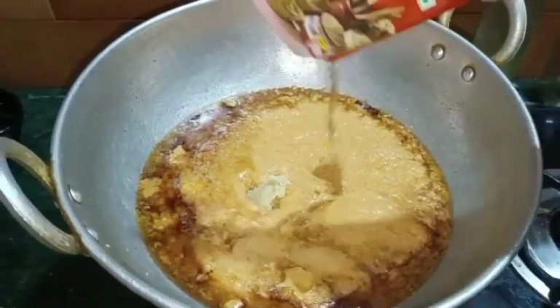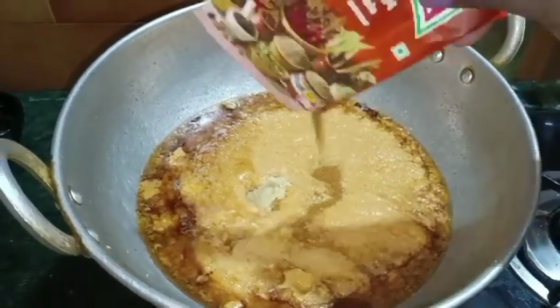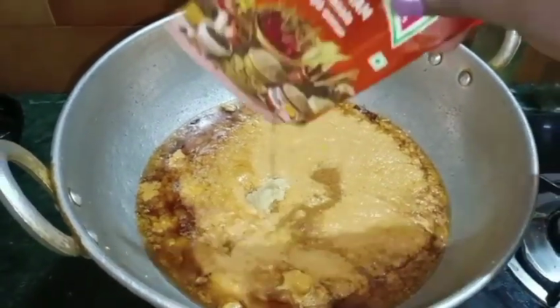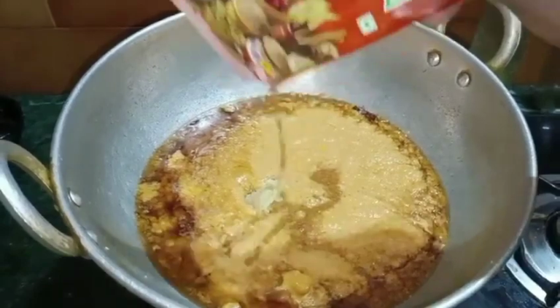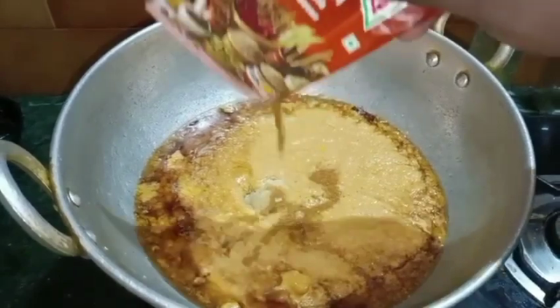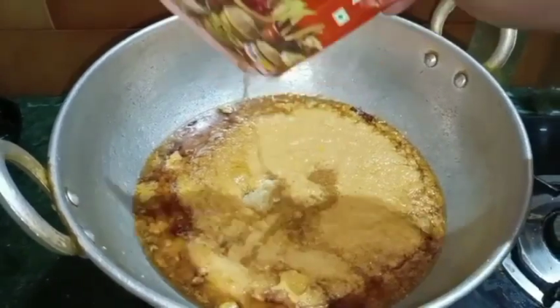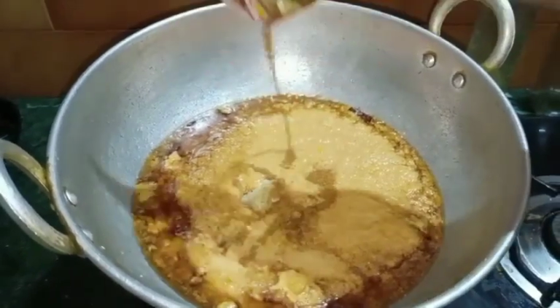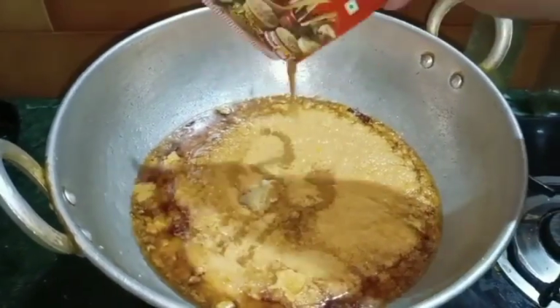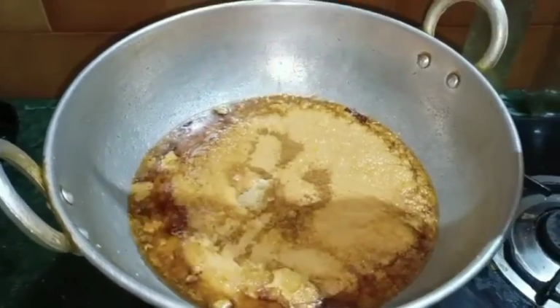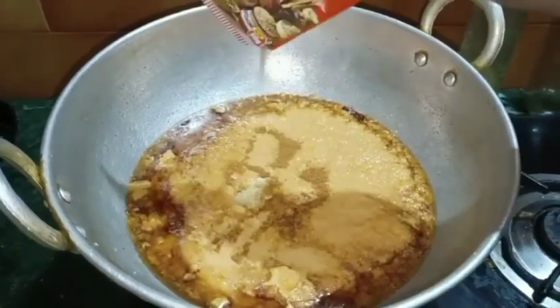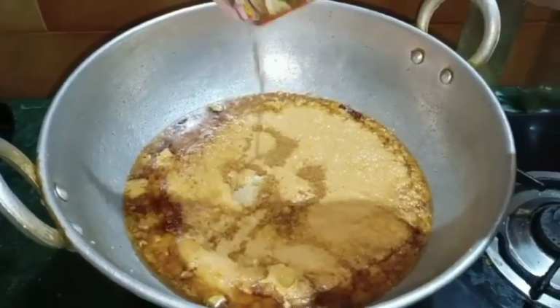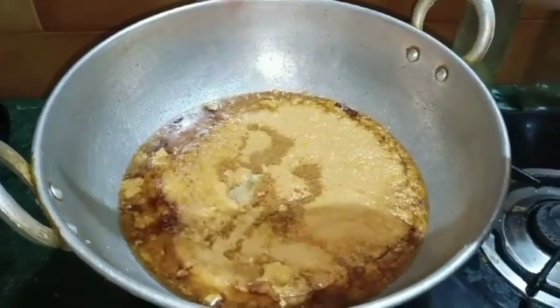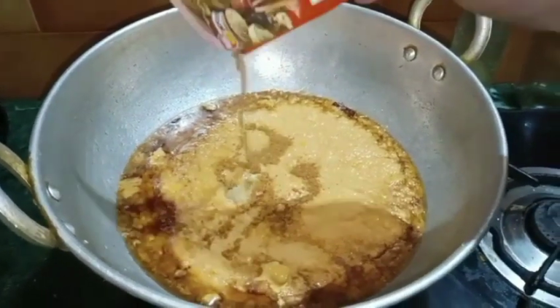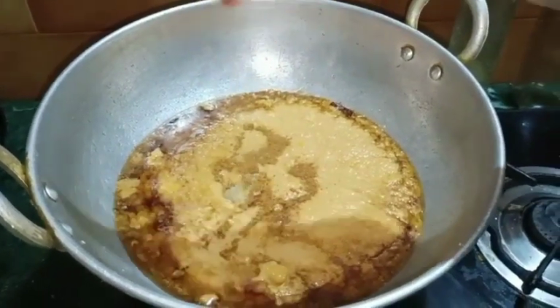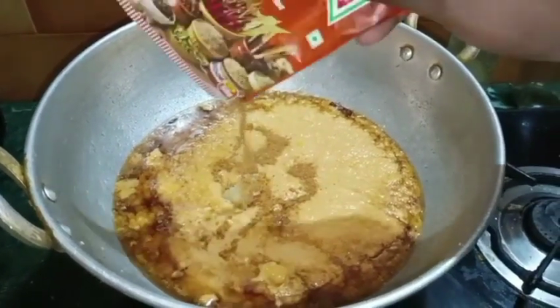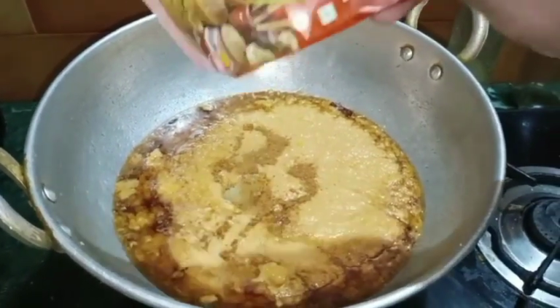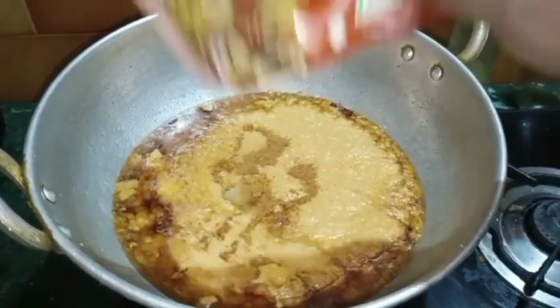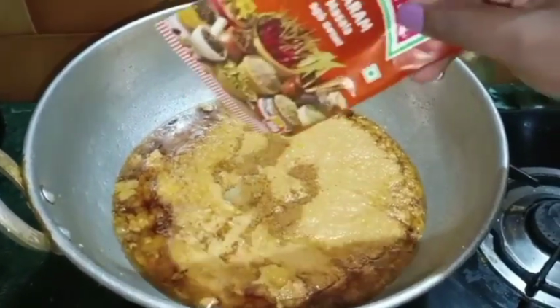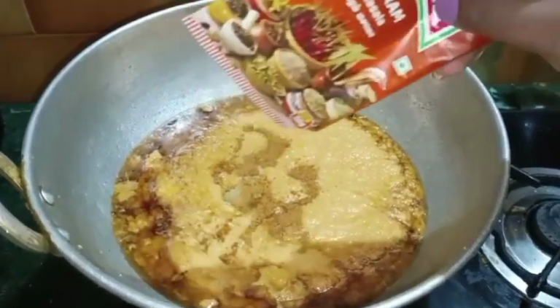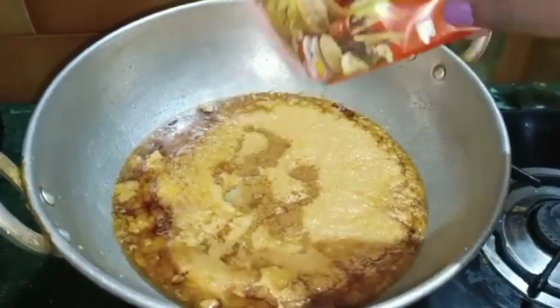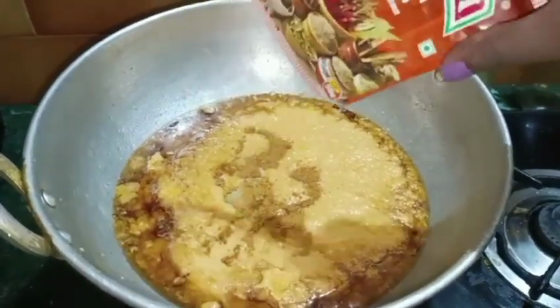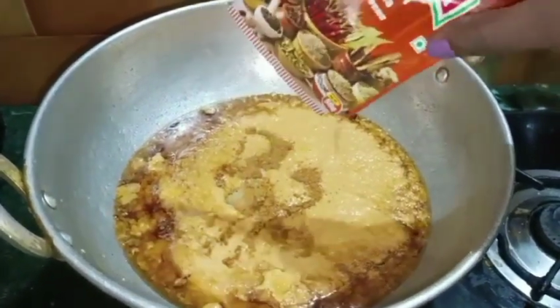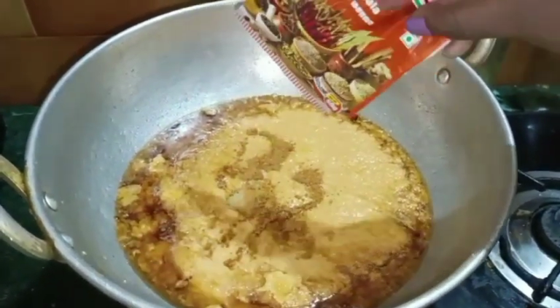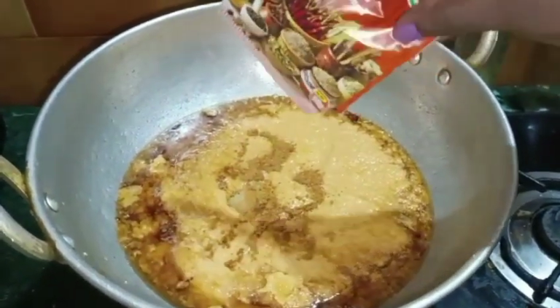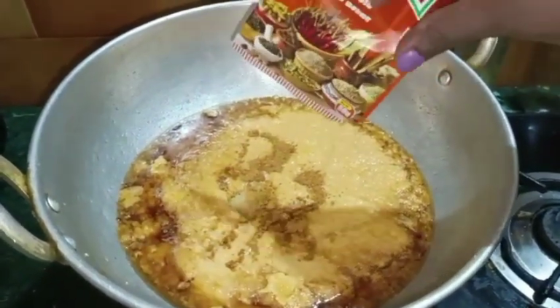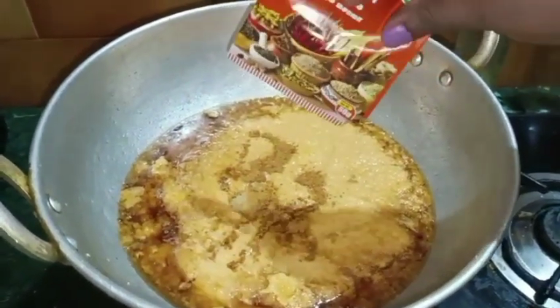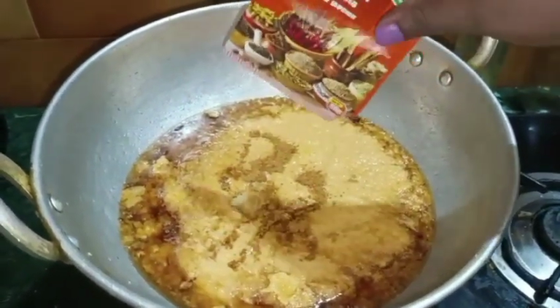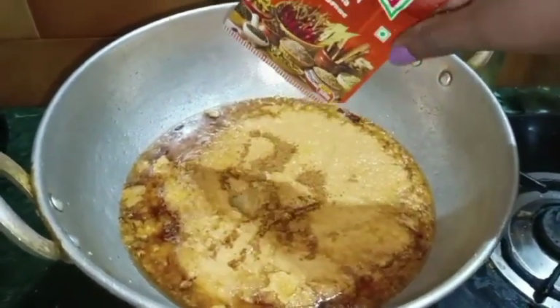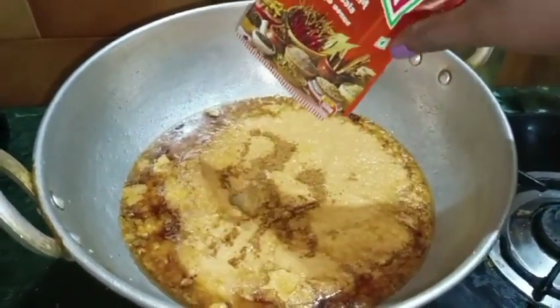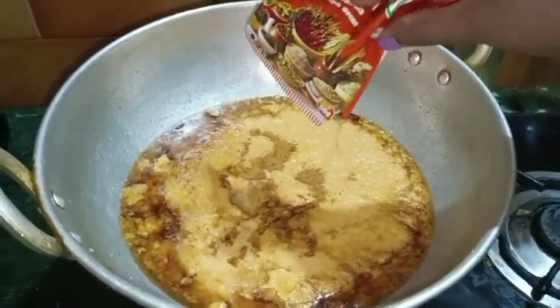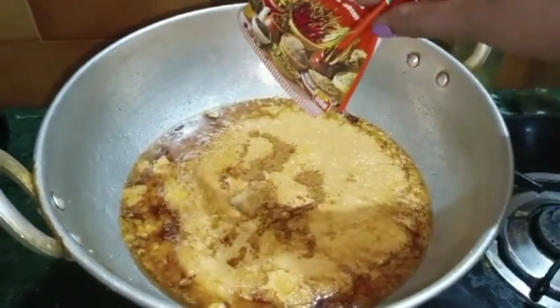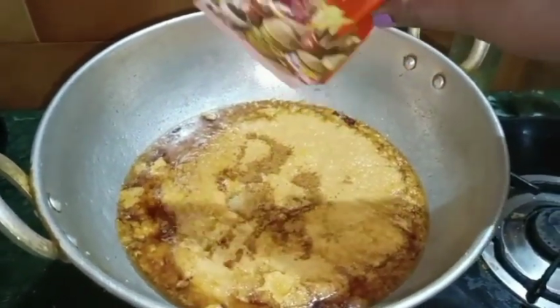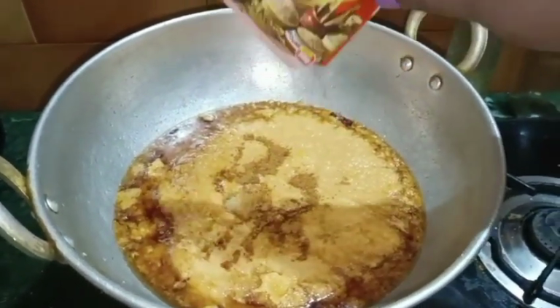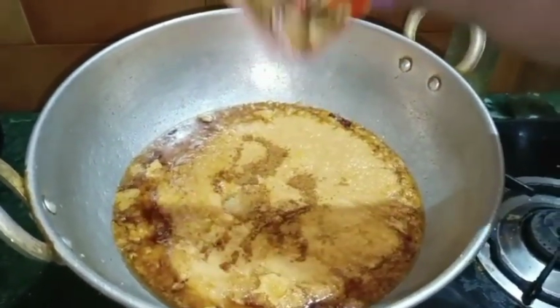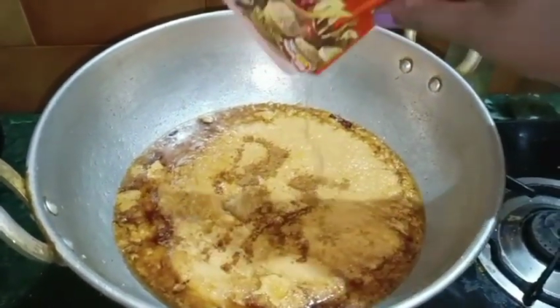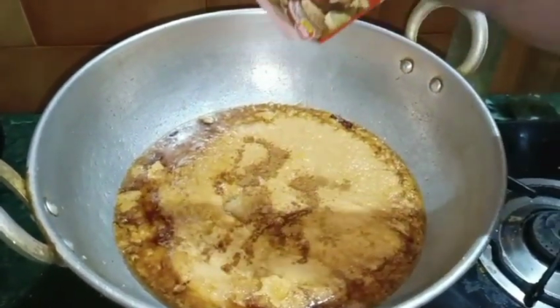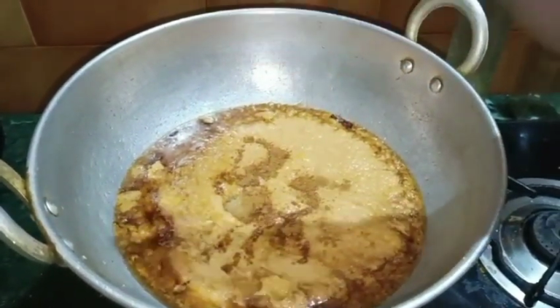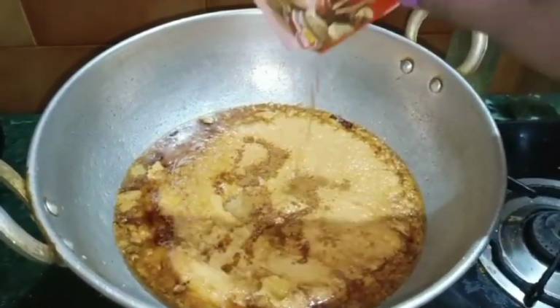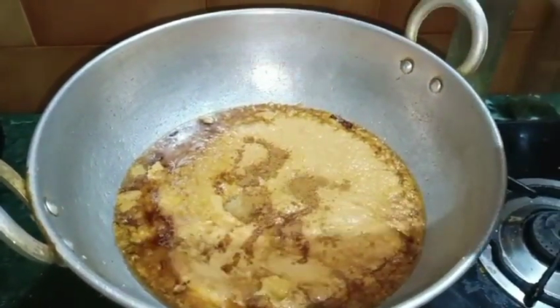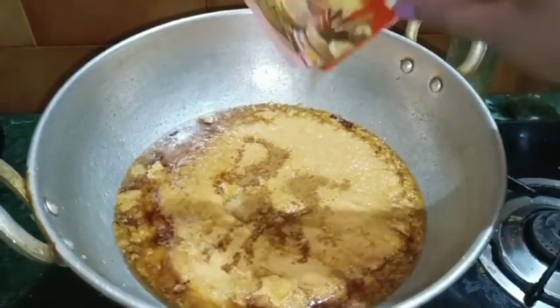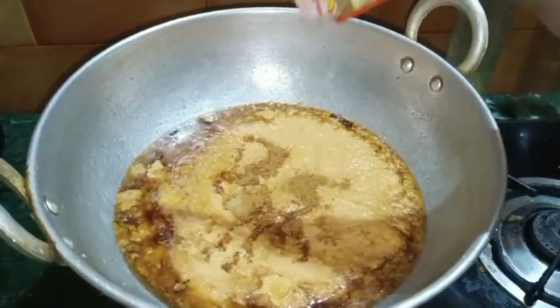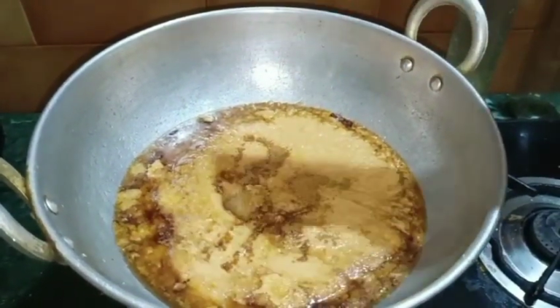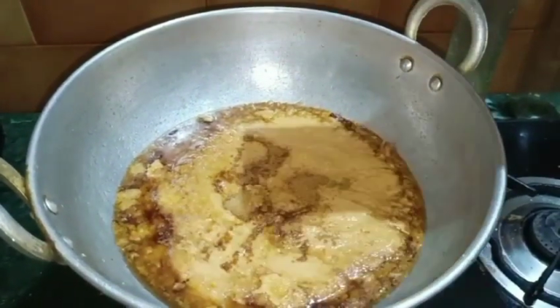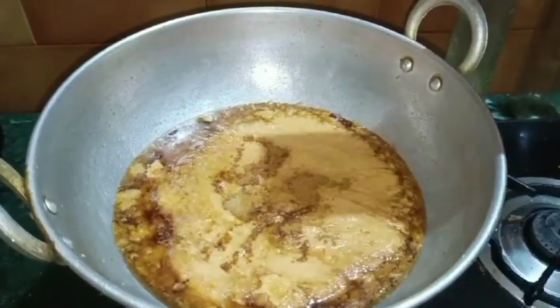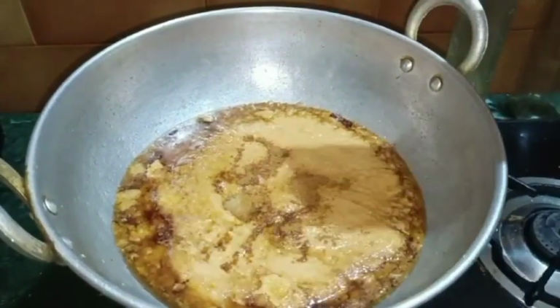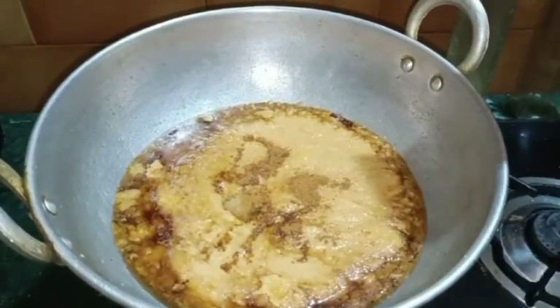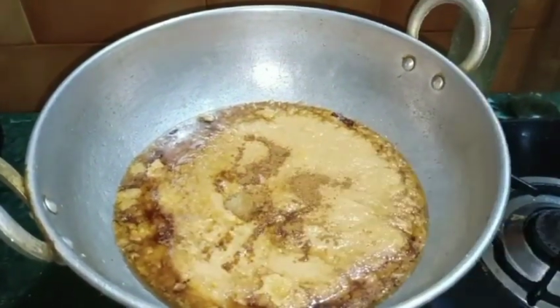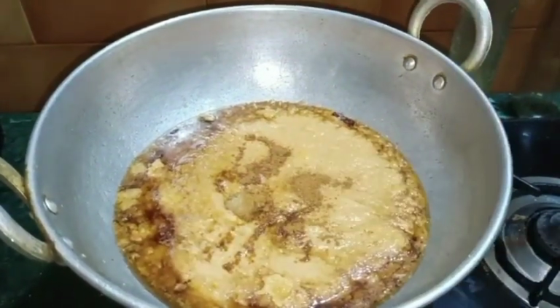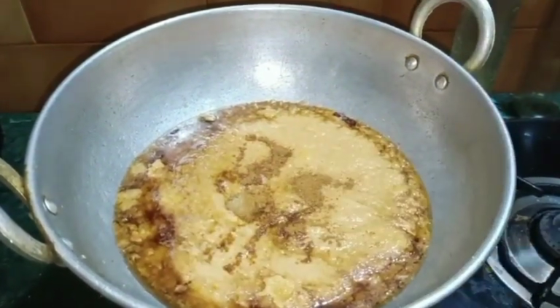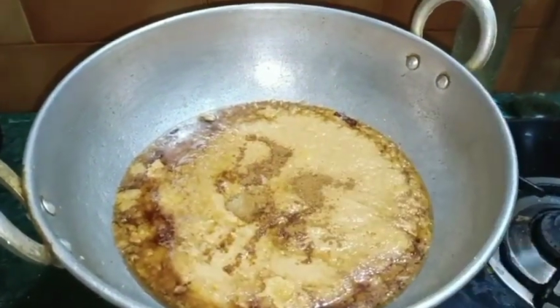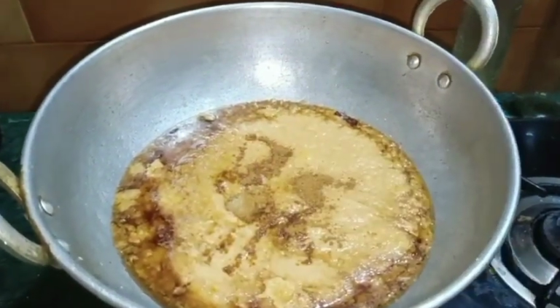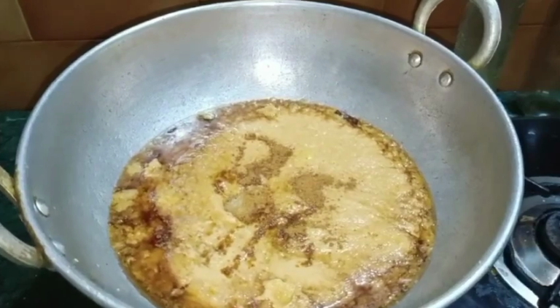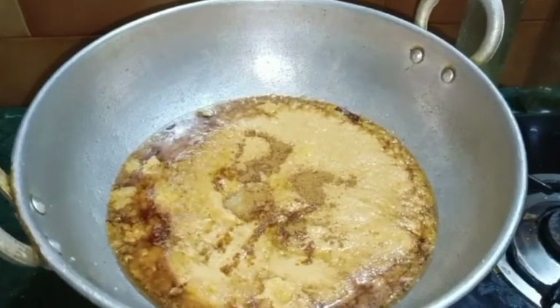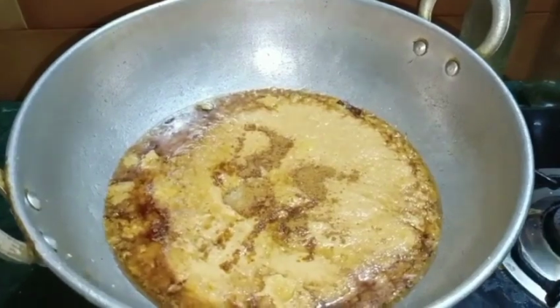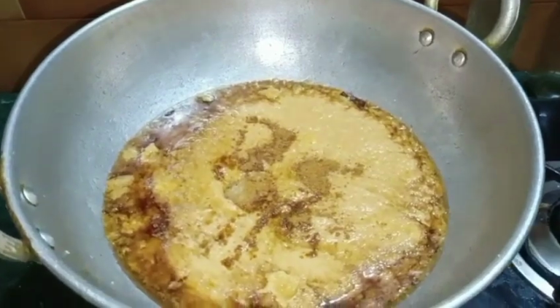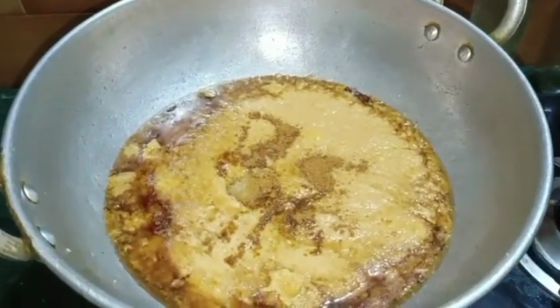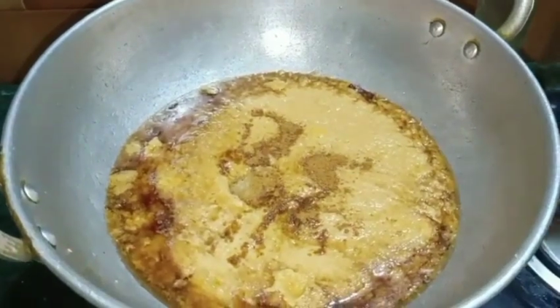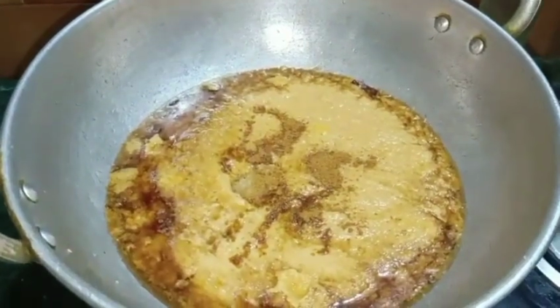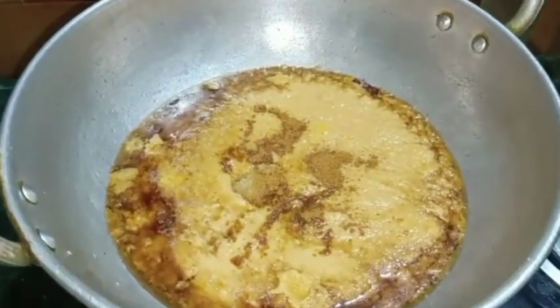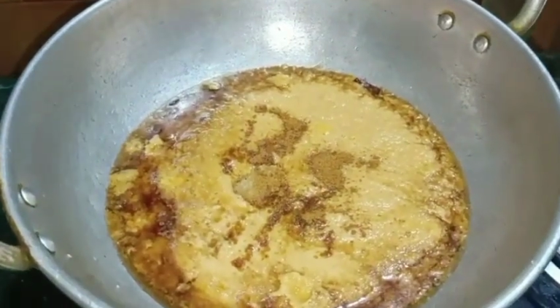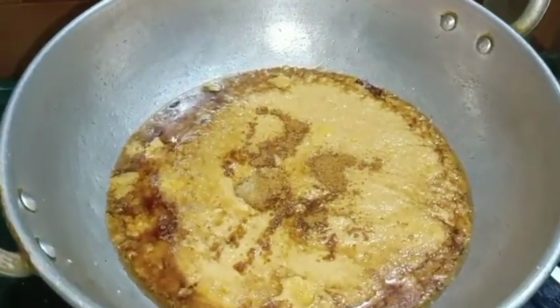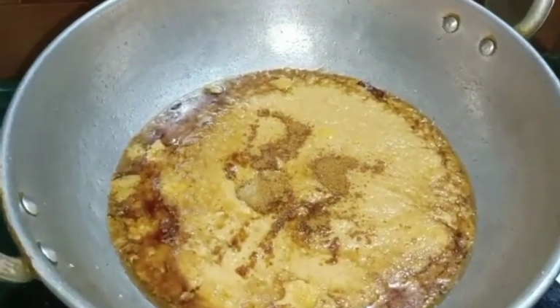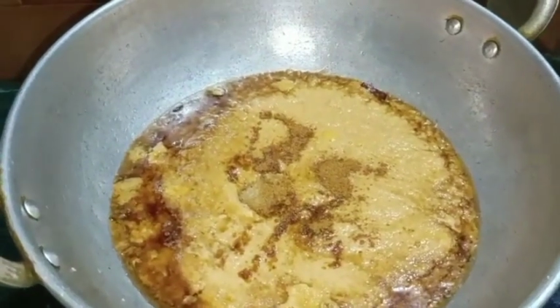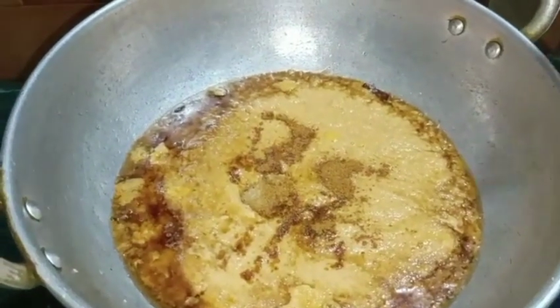Let us put the sauce in the pan. Put the sauce in the pan and try to keep the sauce in the pan.